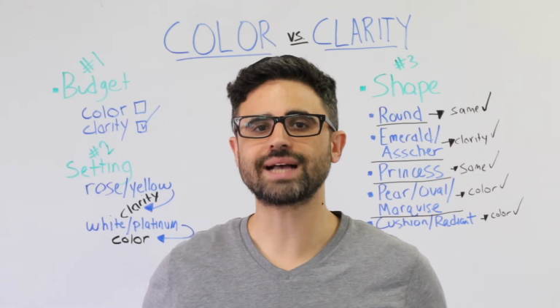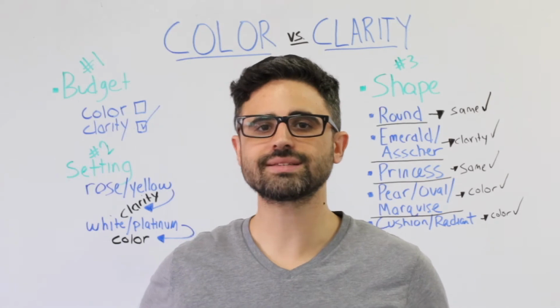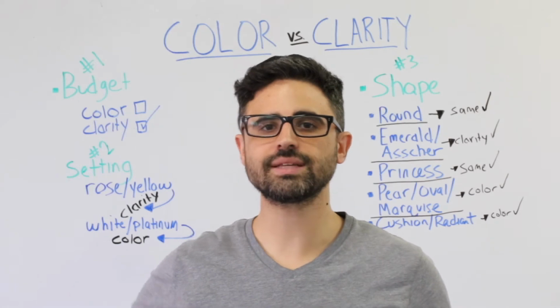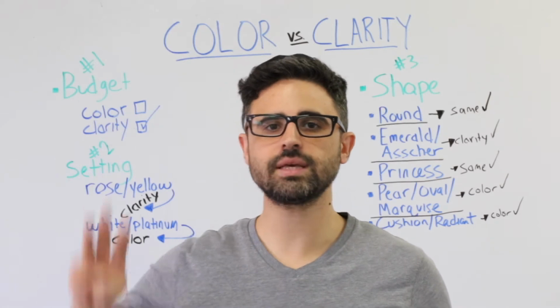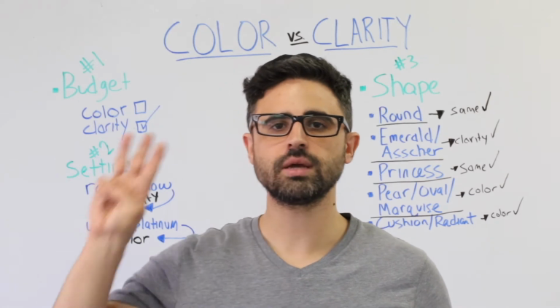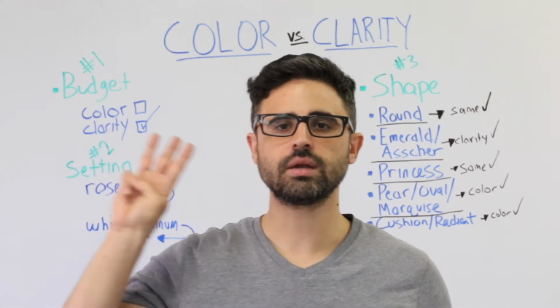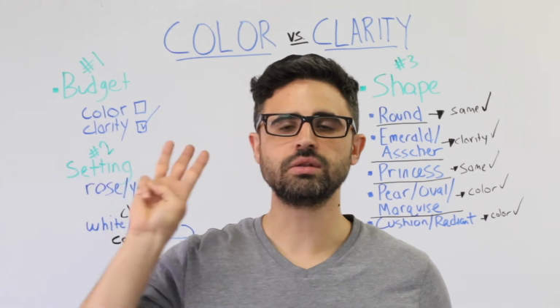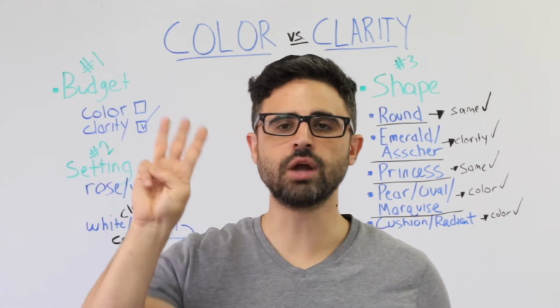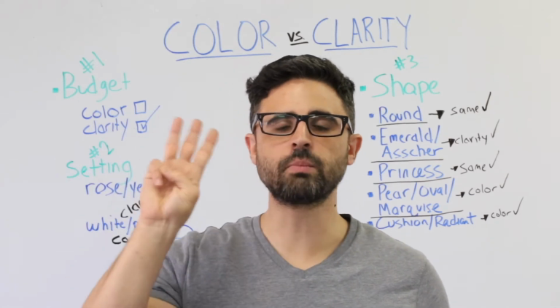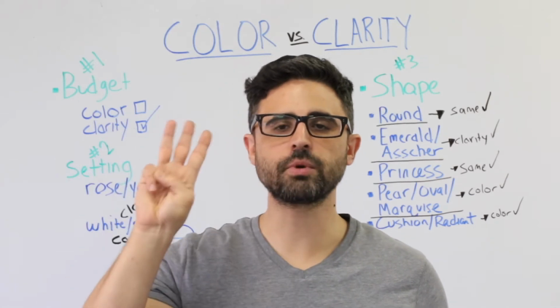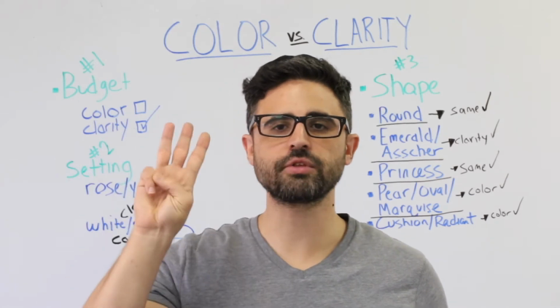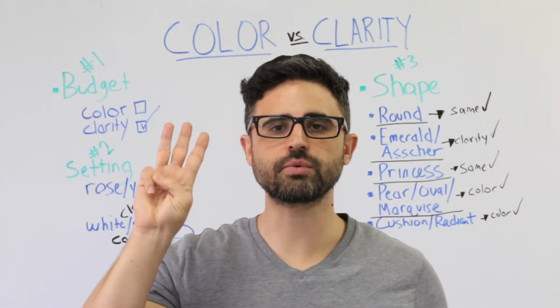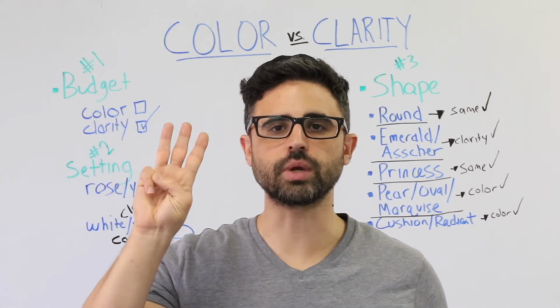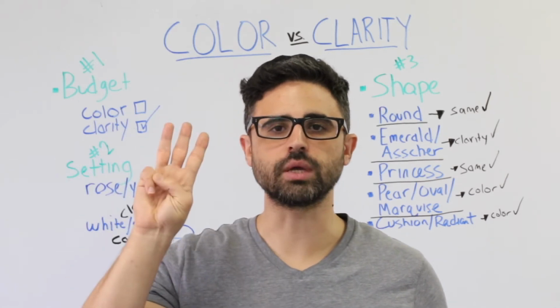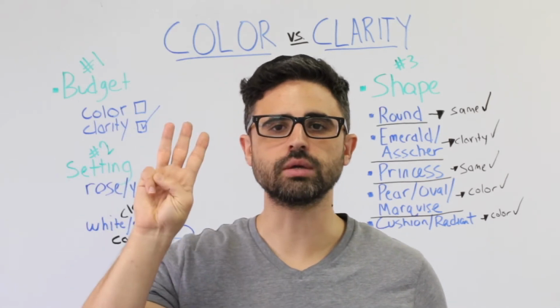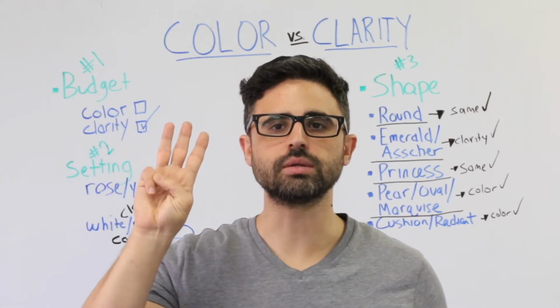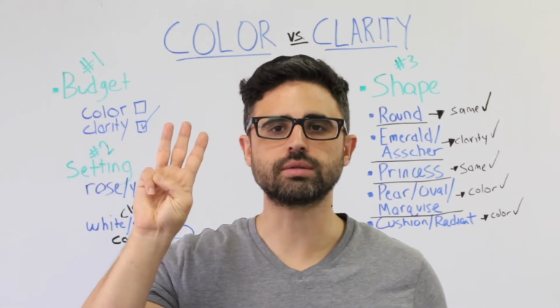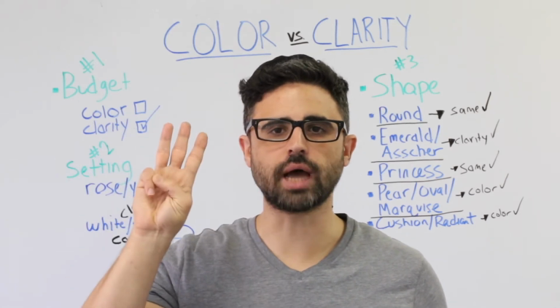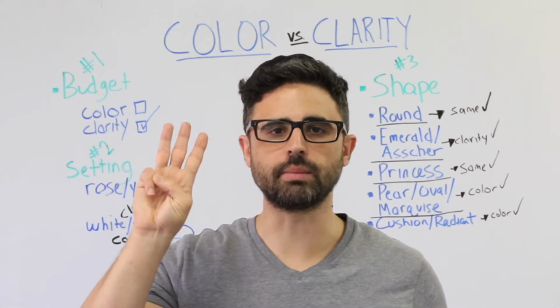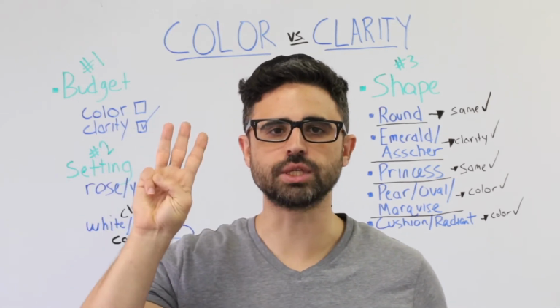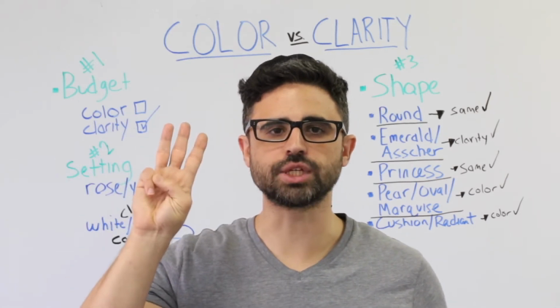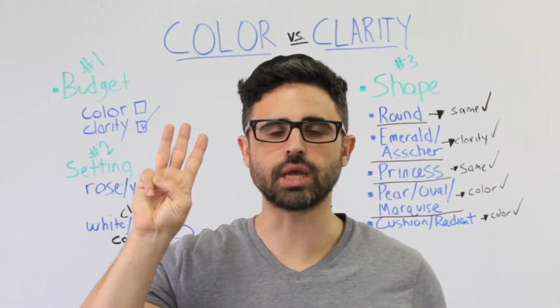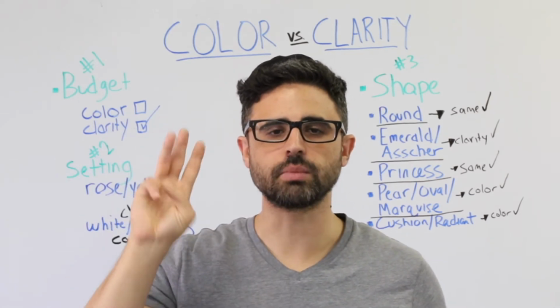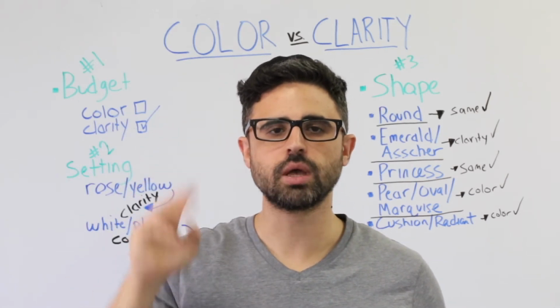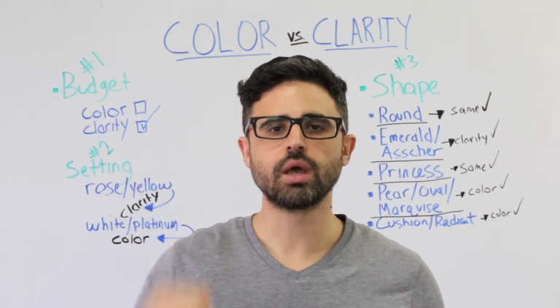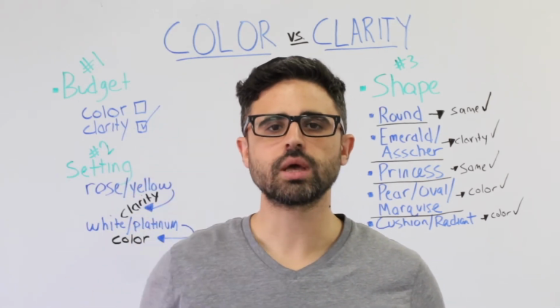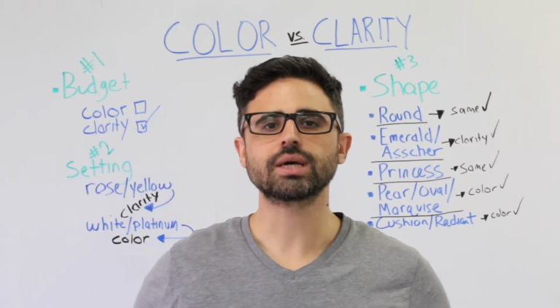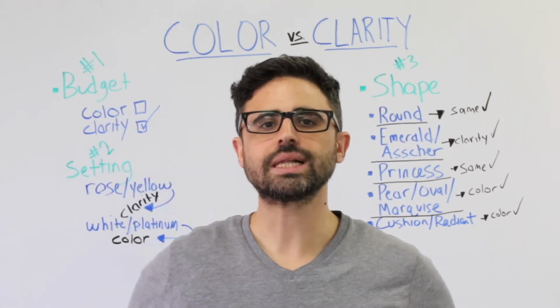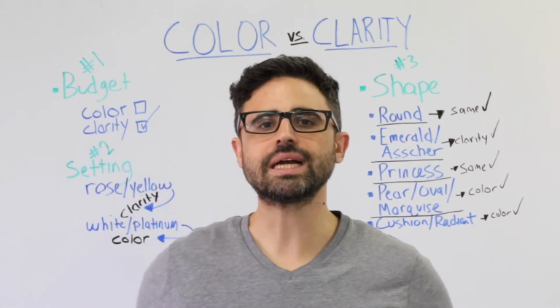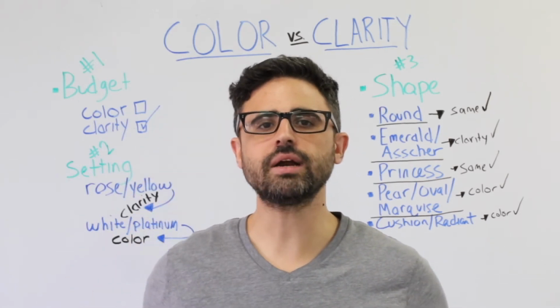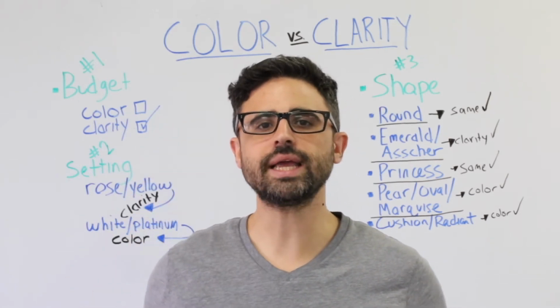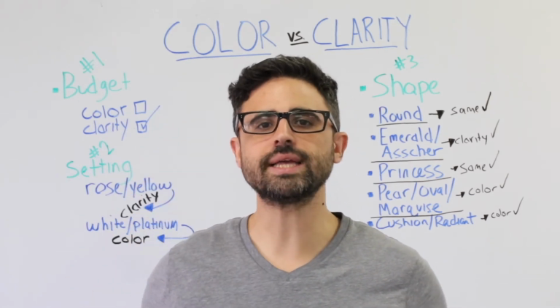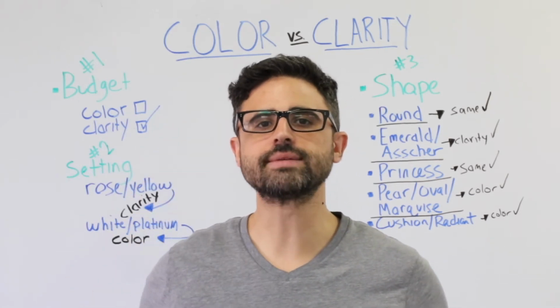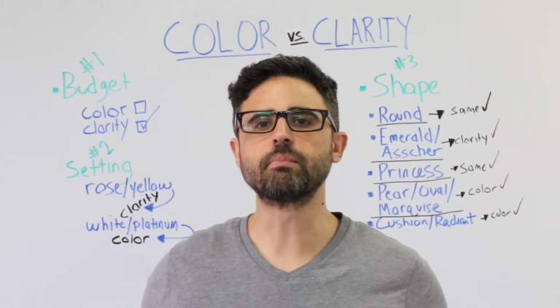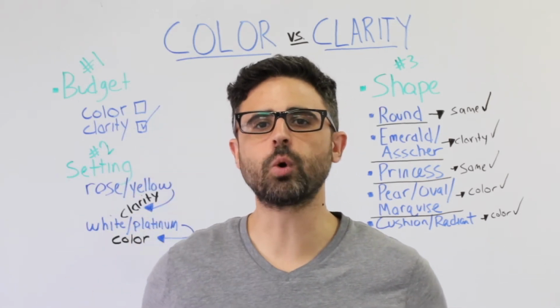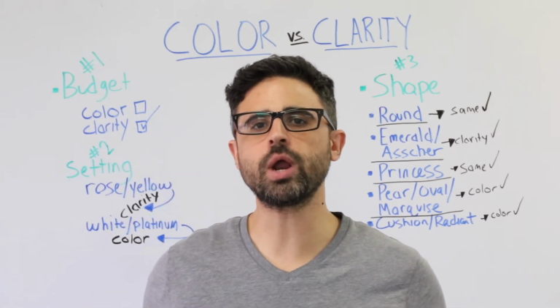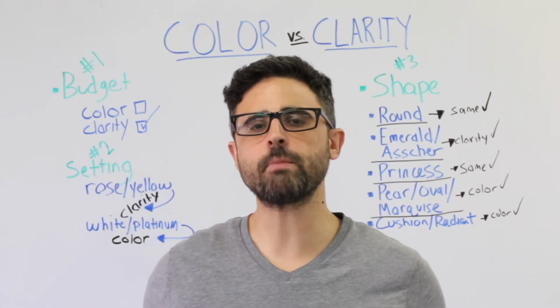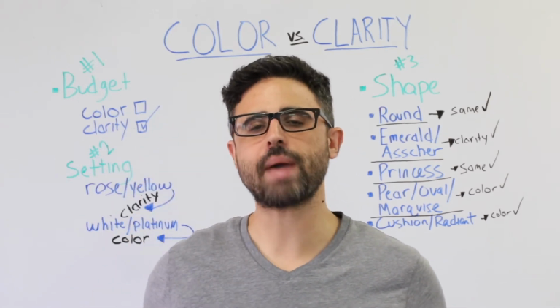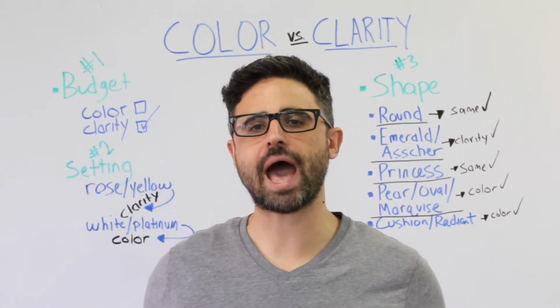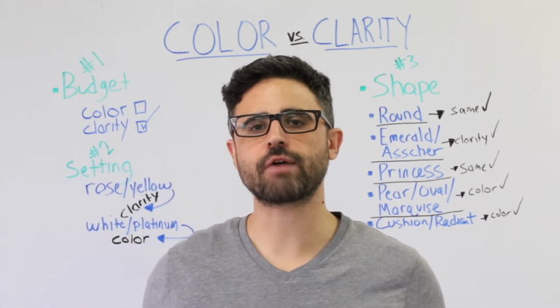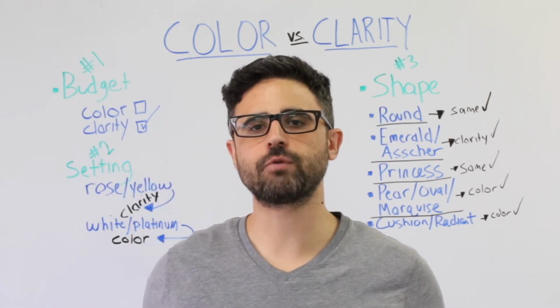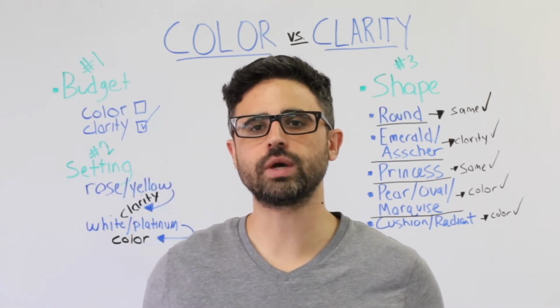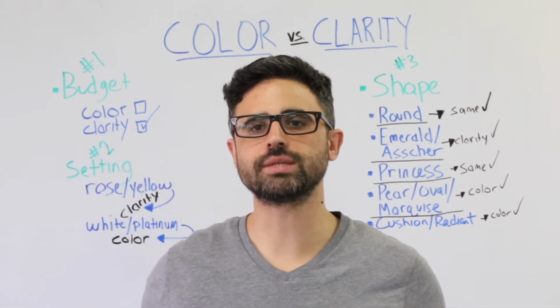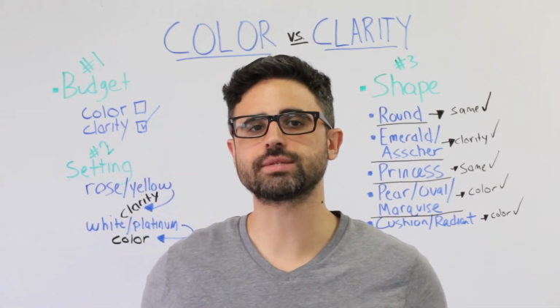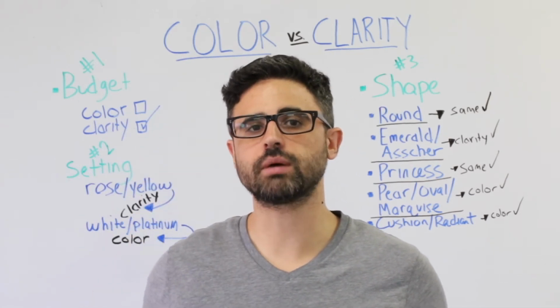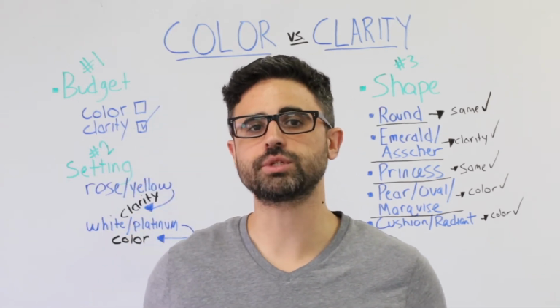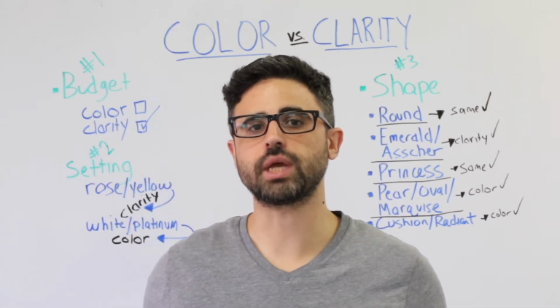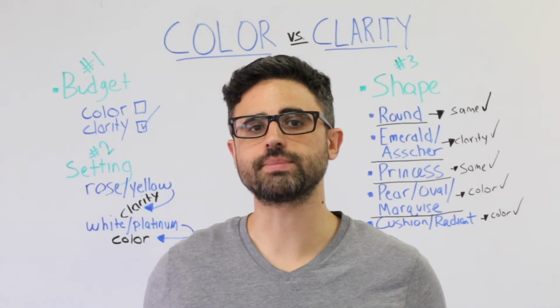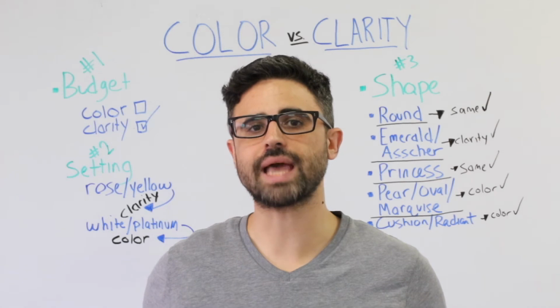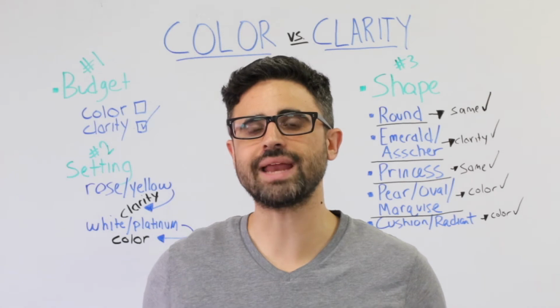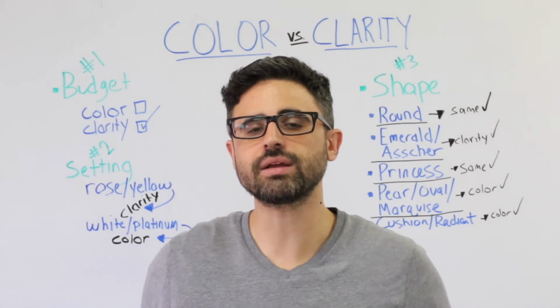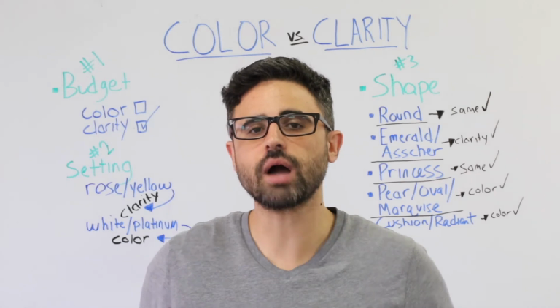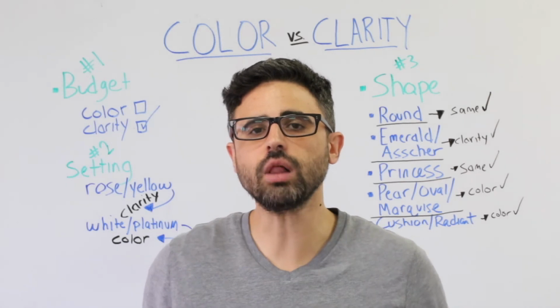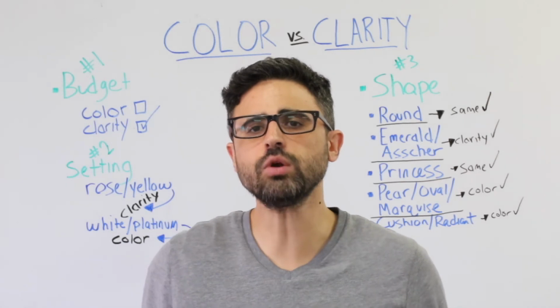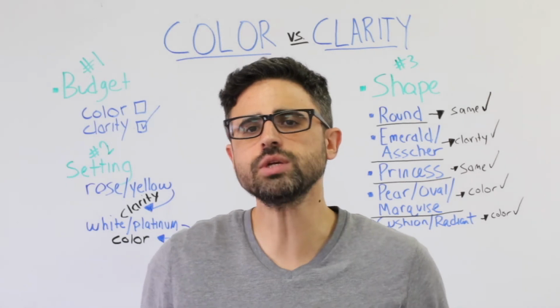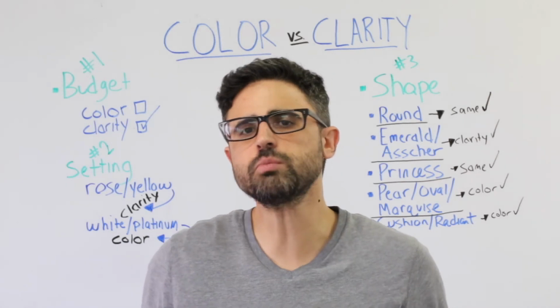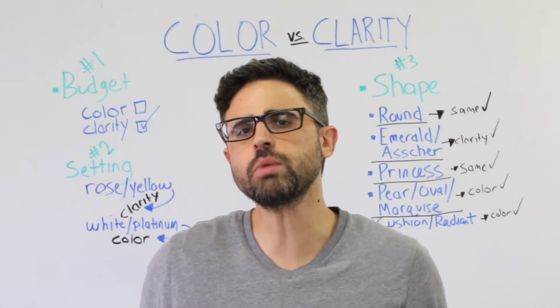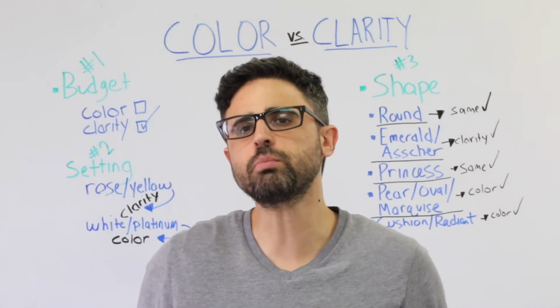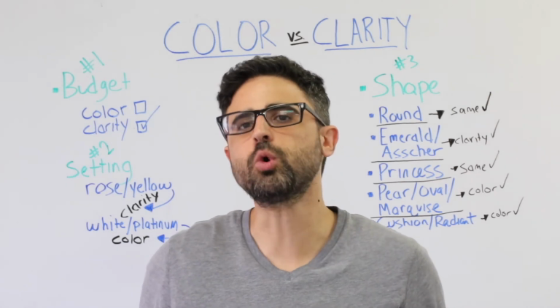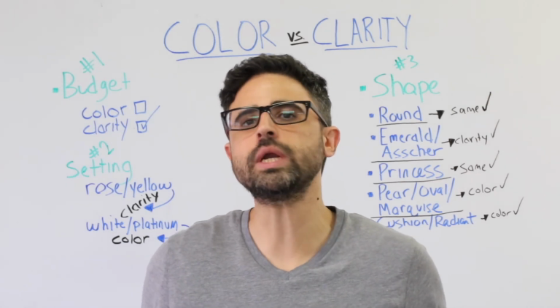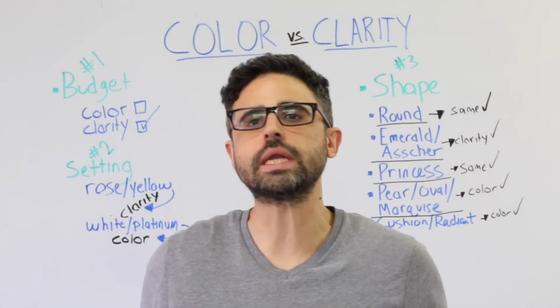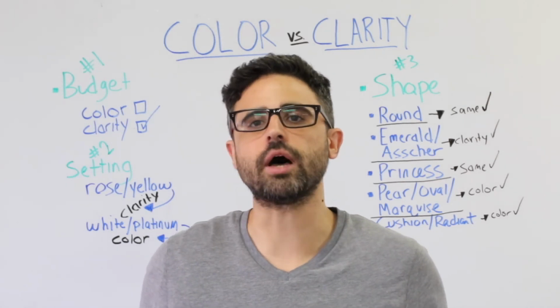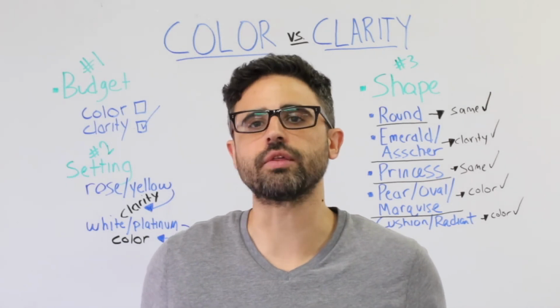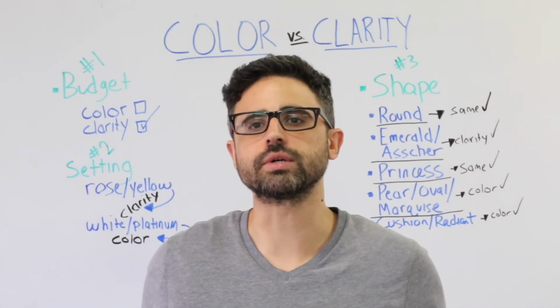Lastly, number three: diamond shape. Clarity is more impactful in some shapes and color is more important in others. Here's a quick breakdown of color versus clarity for every diamond shape.